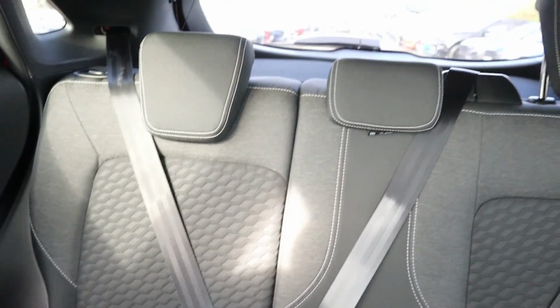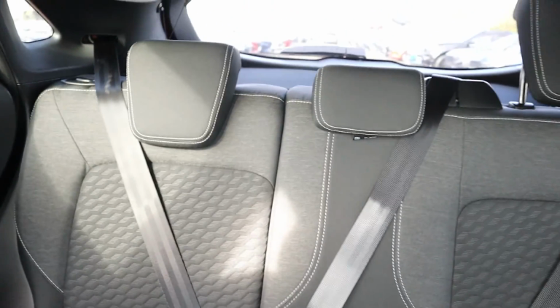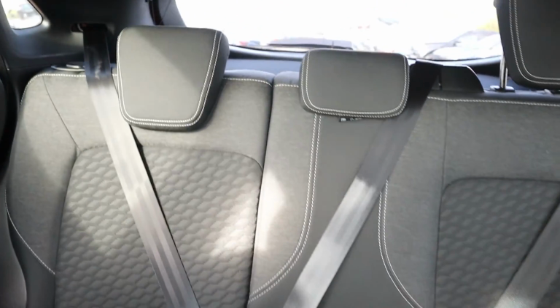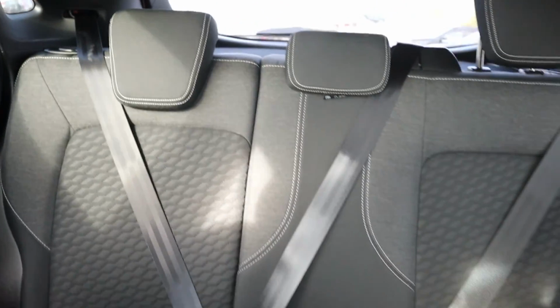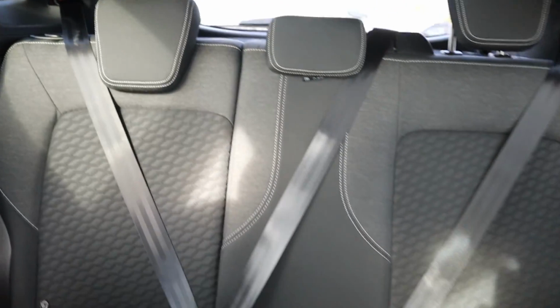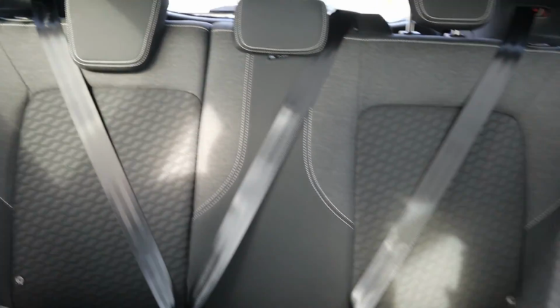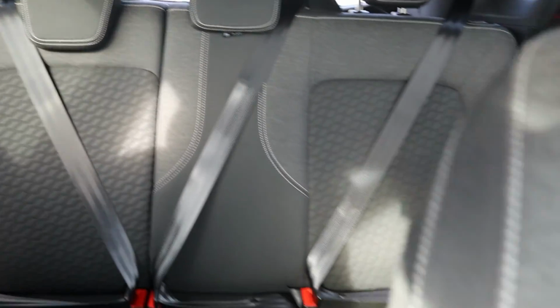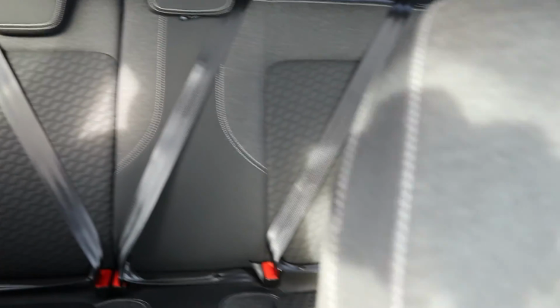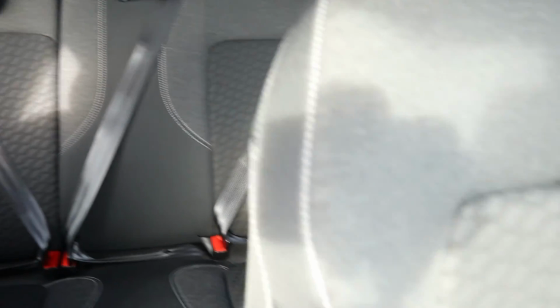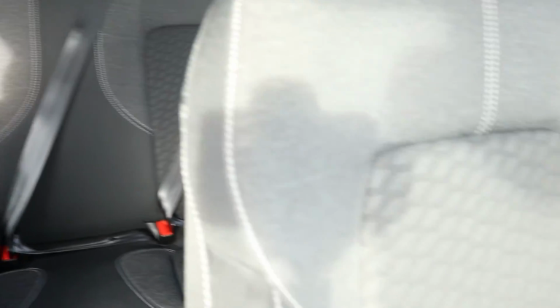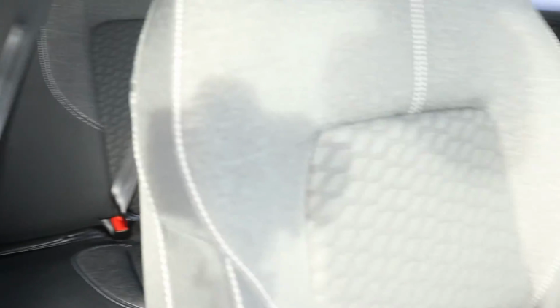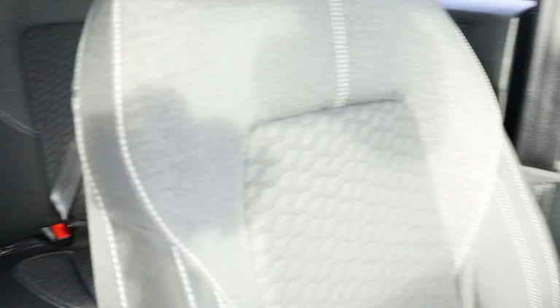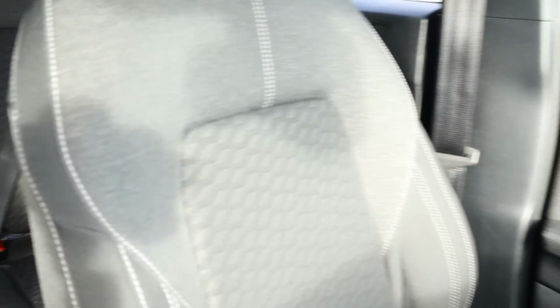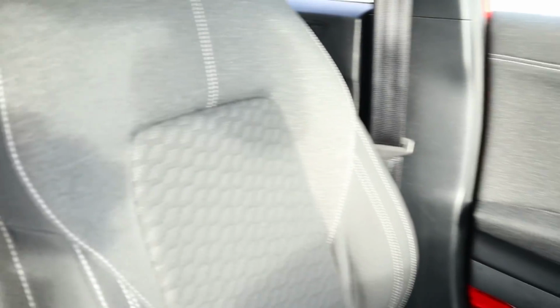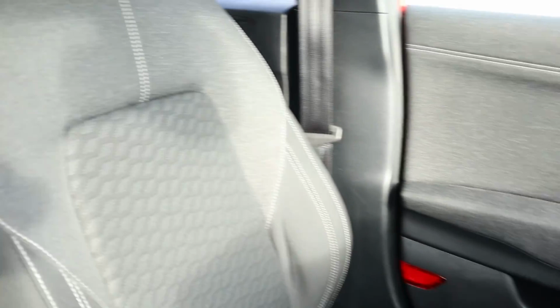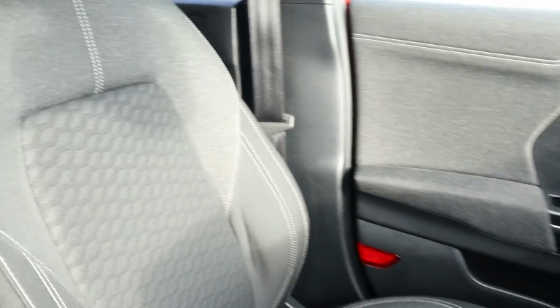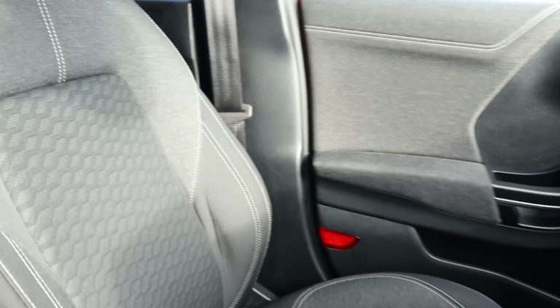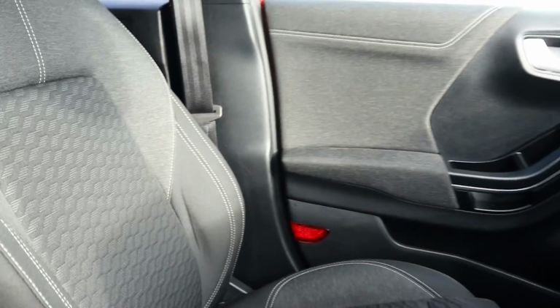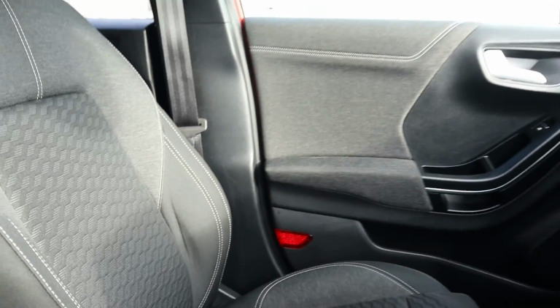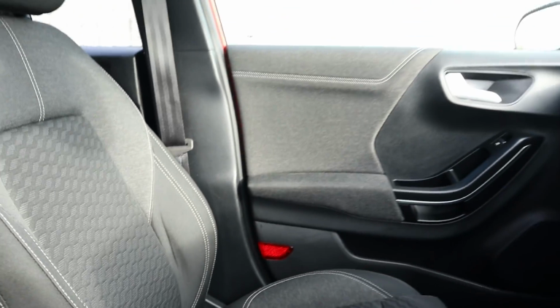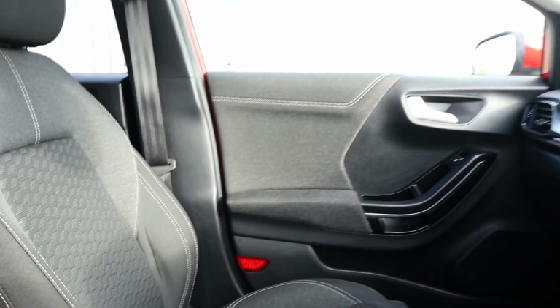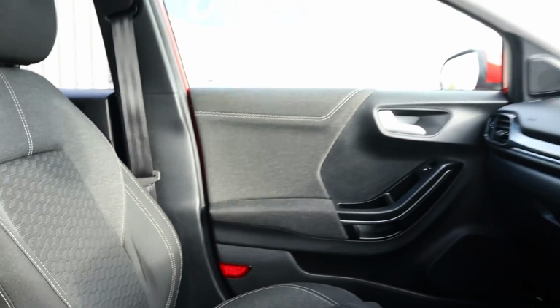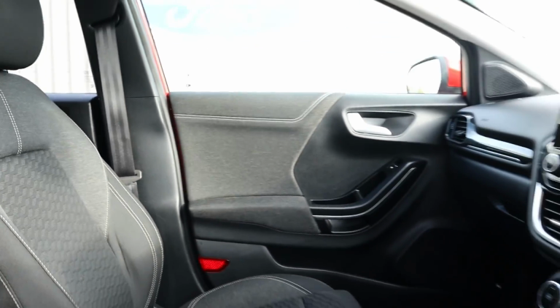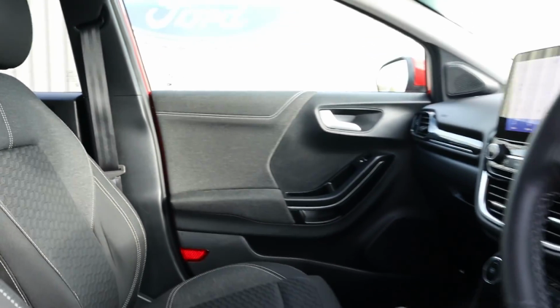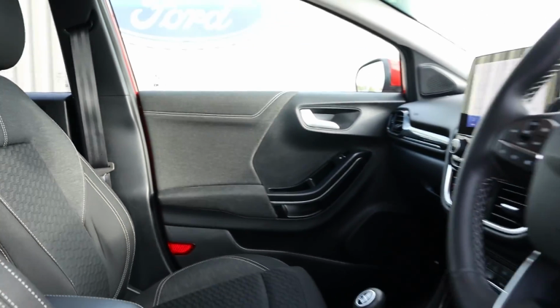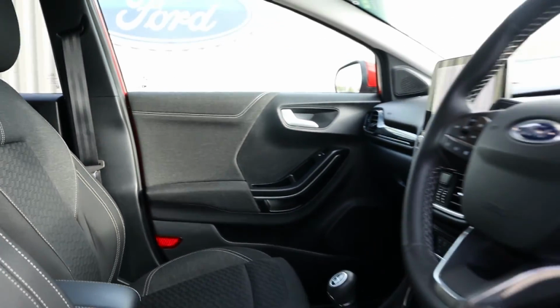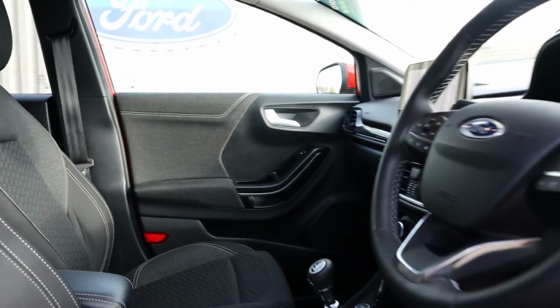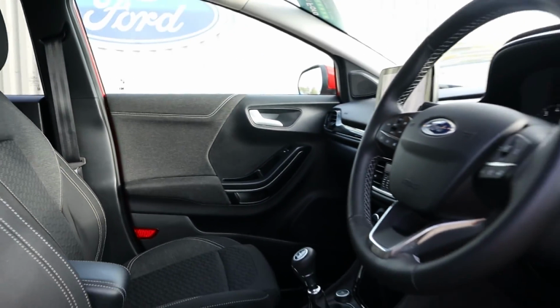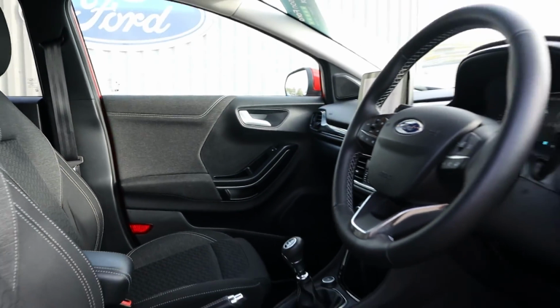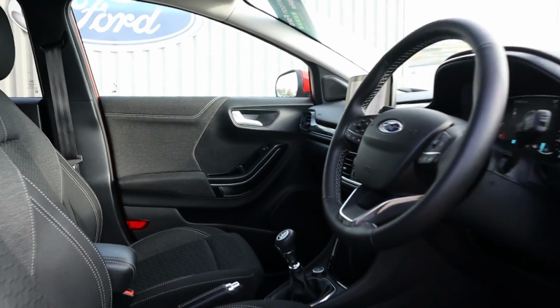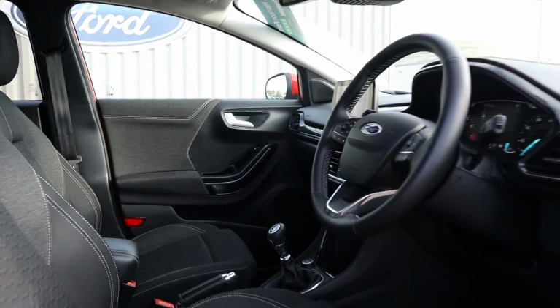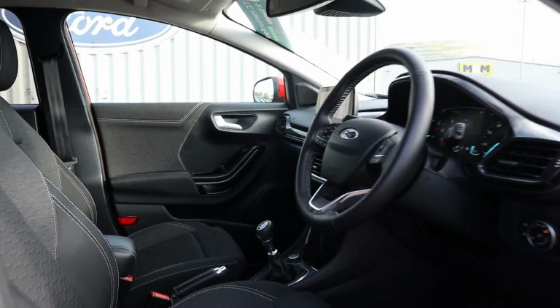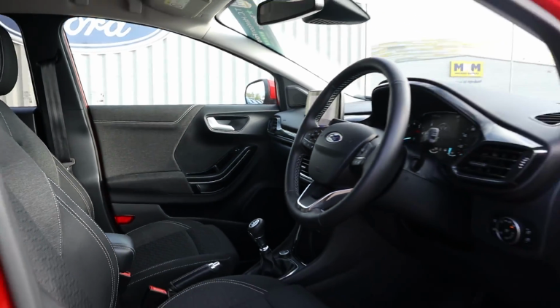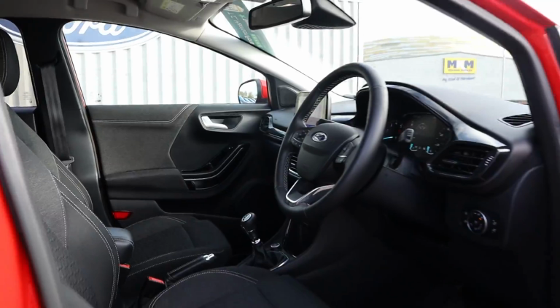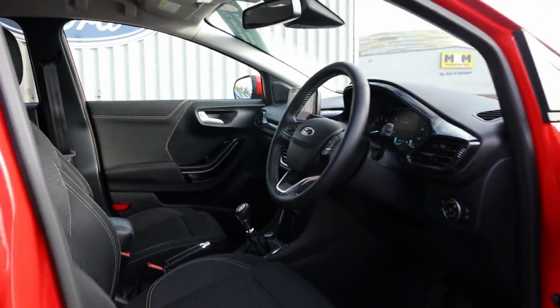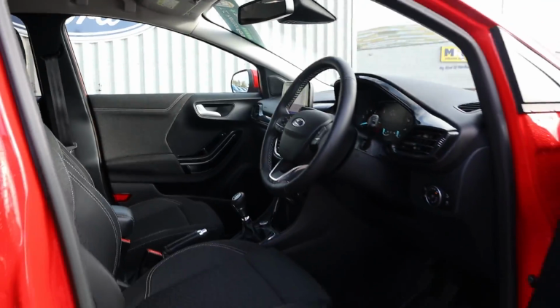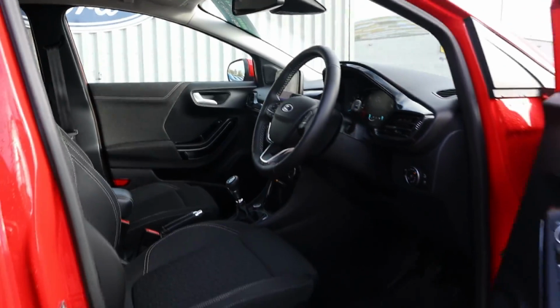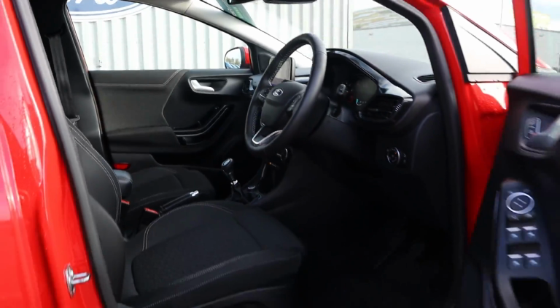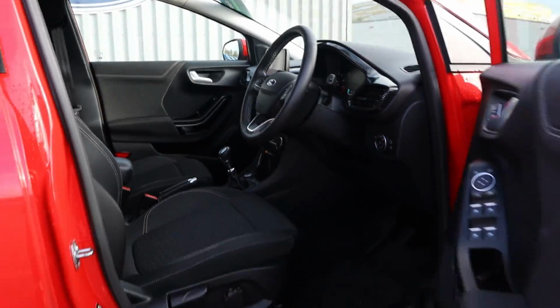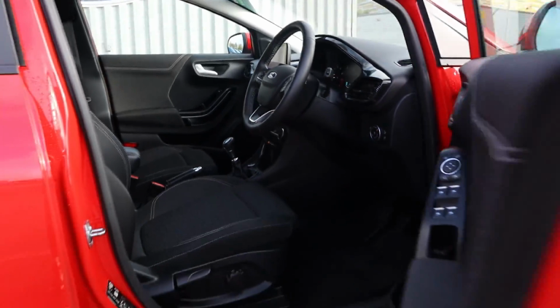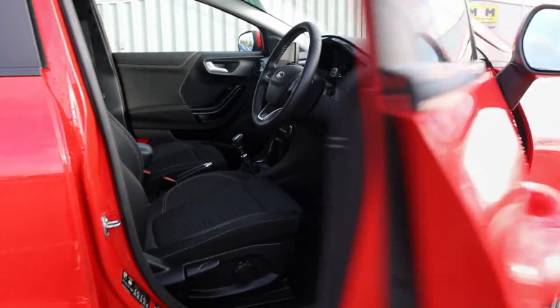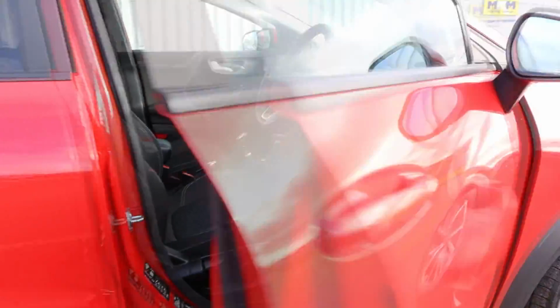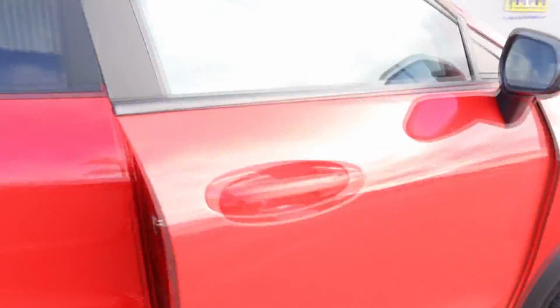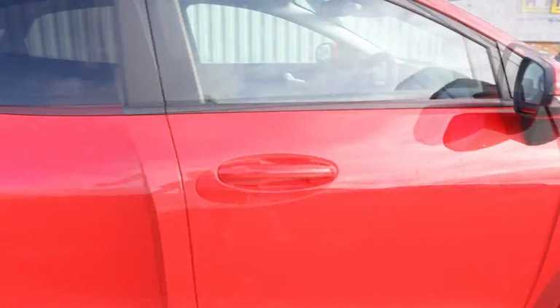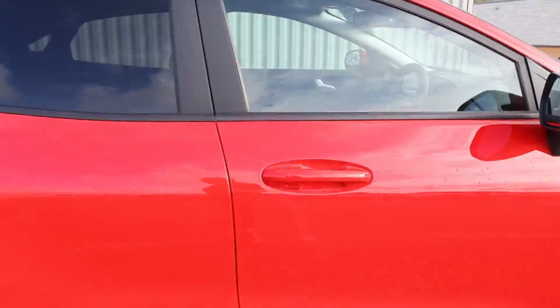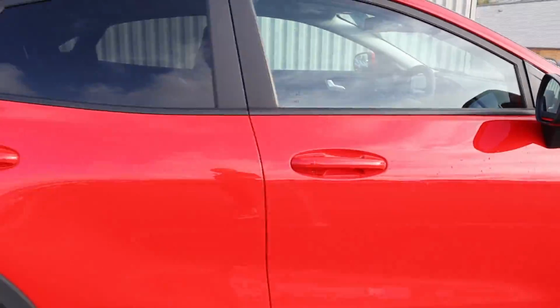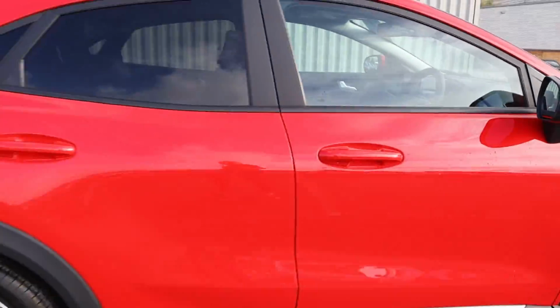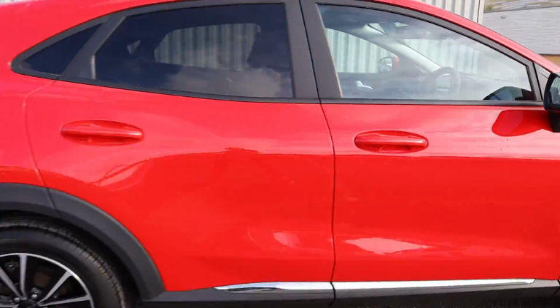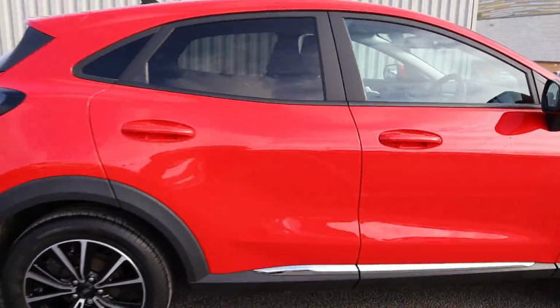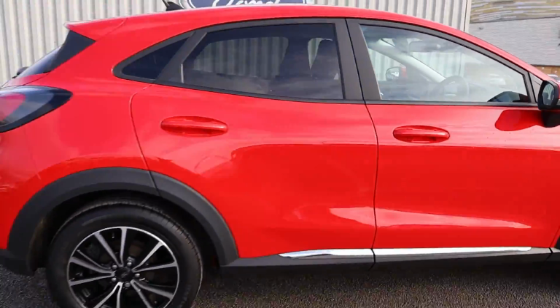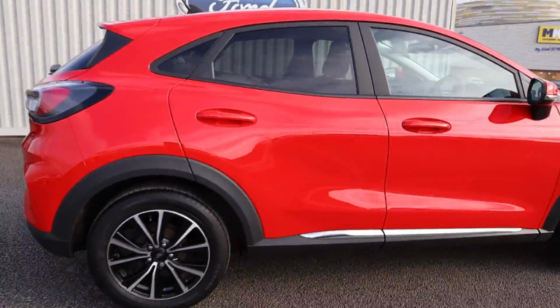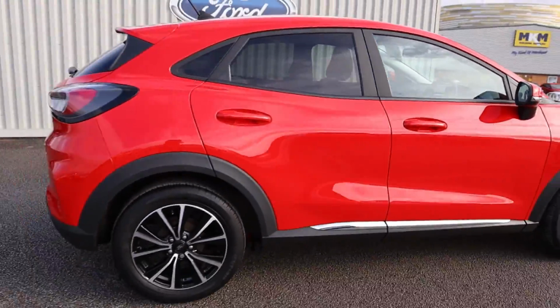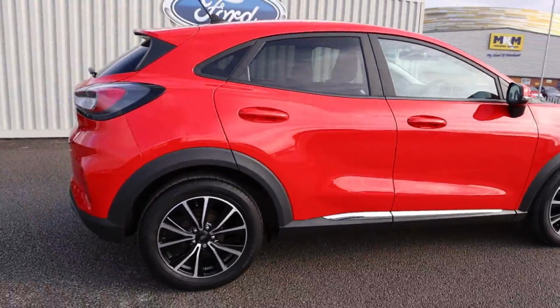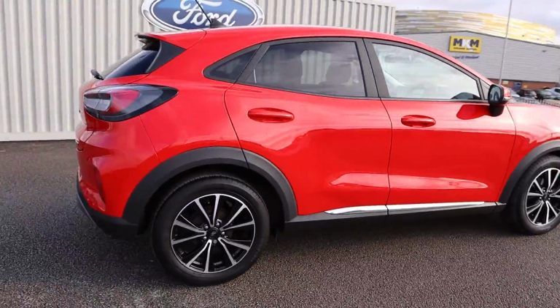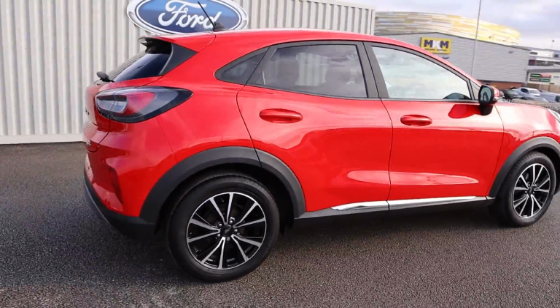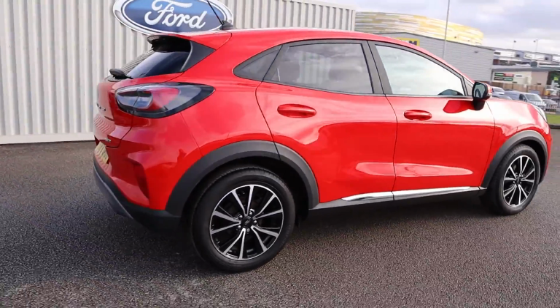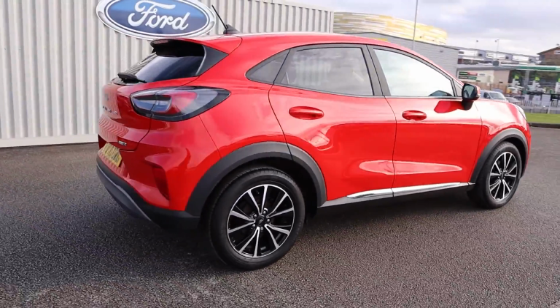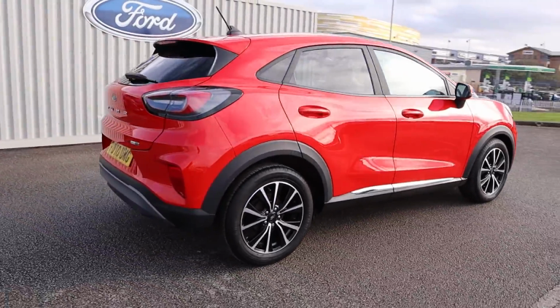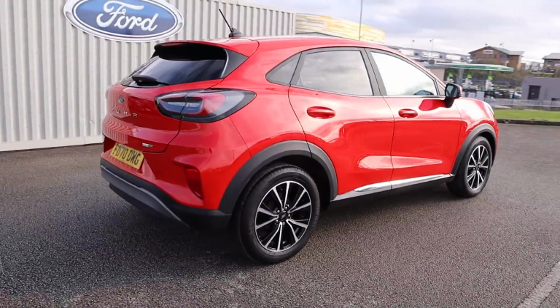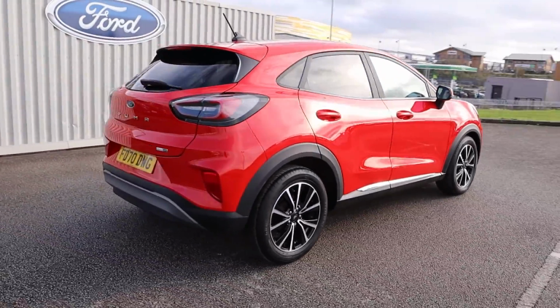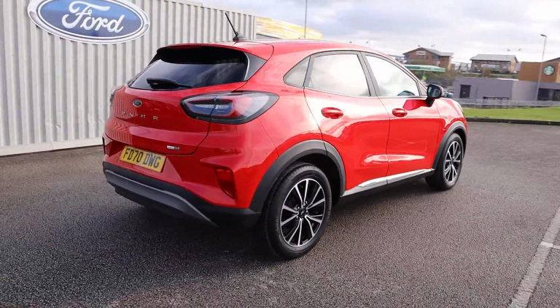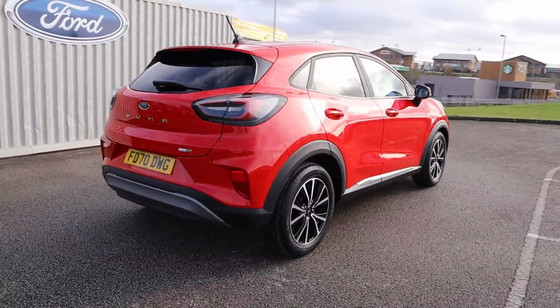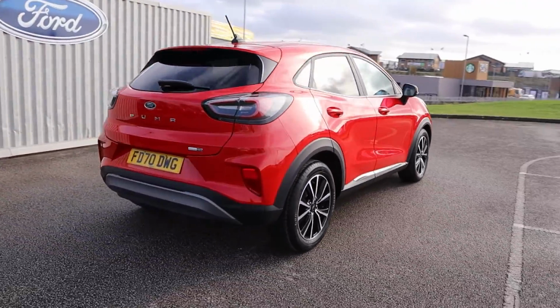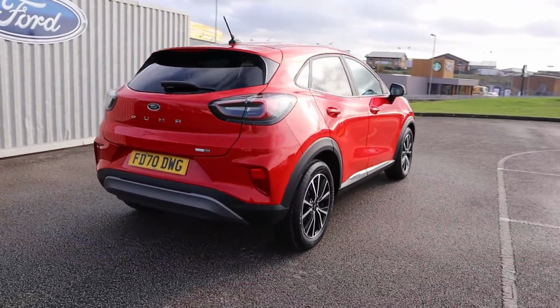But there is so much more to this Puma, so give us a call and book your test drive today. See you soon!